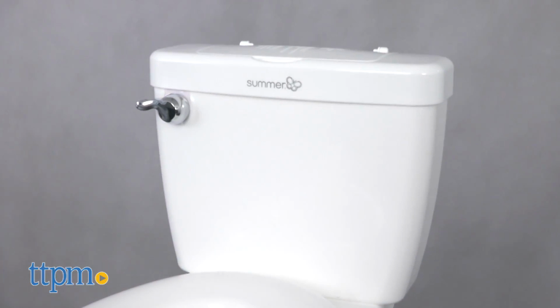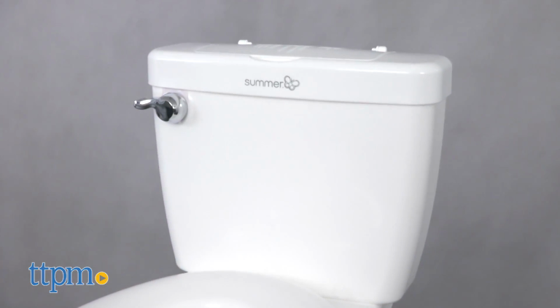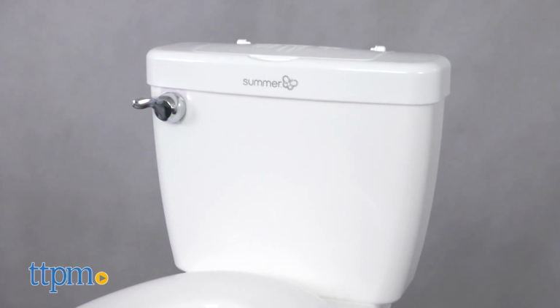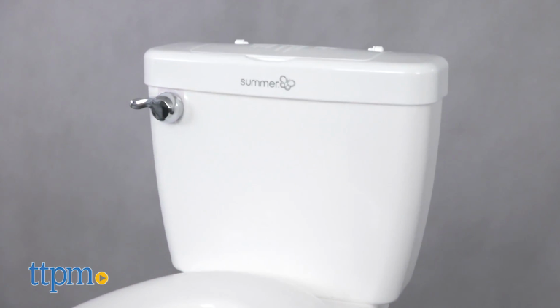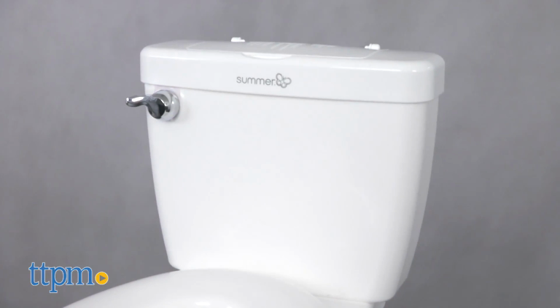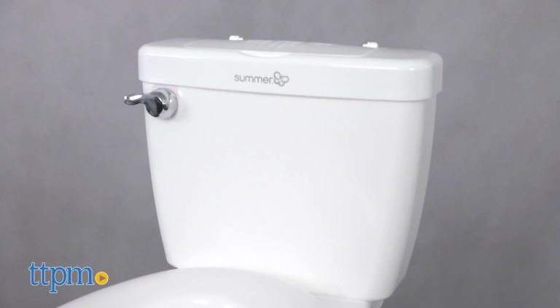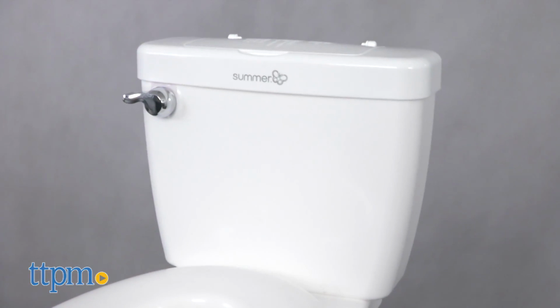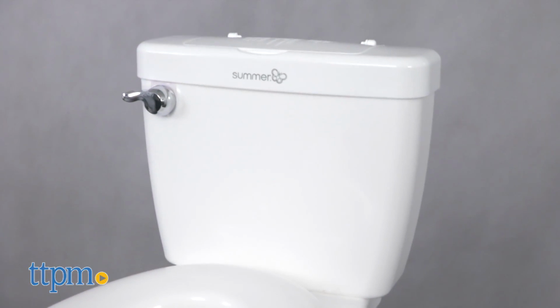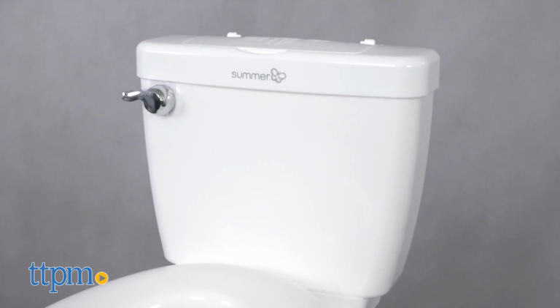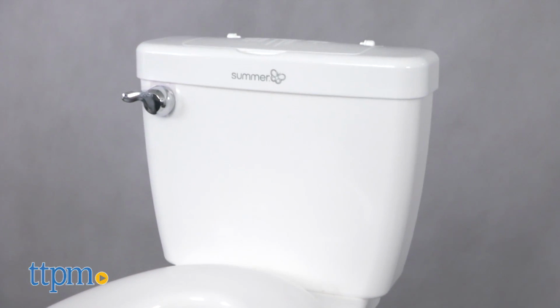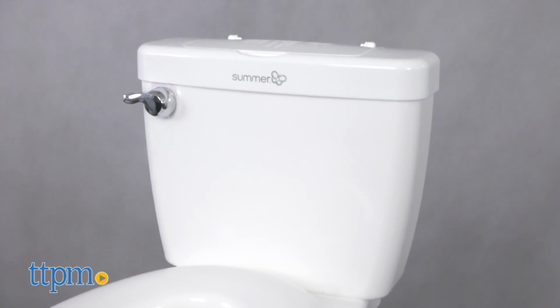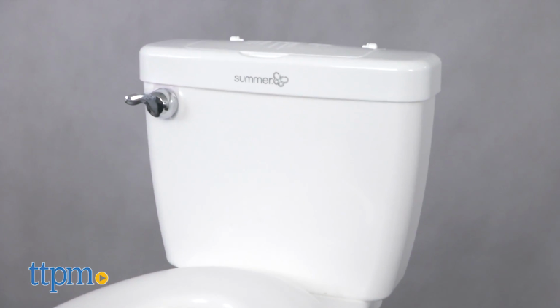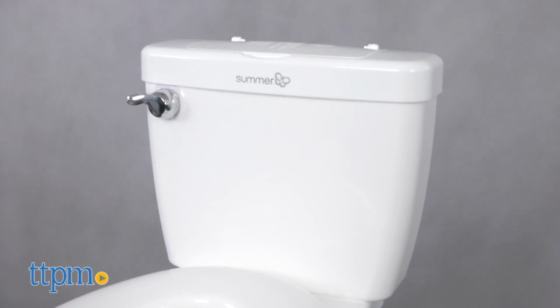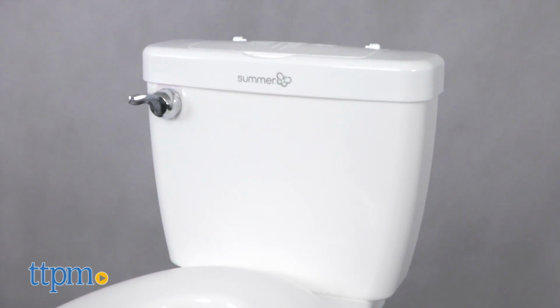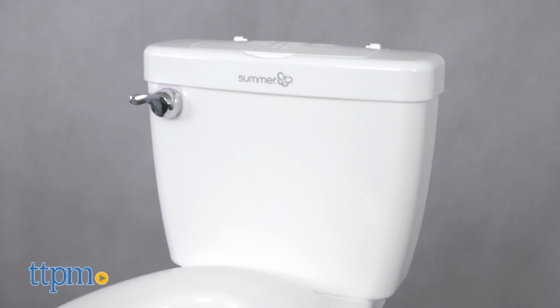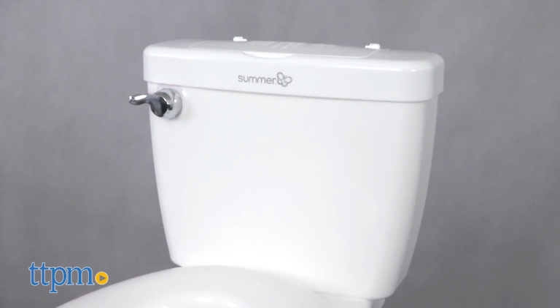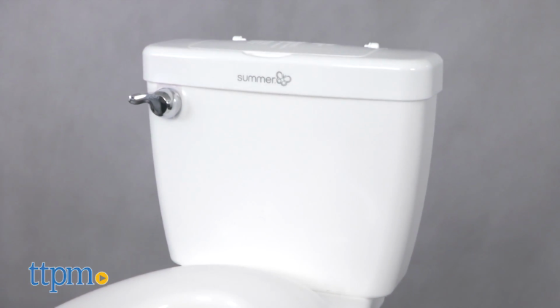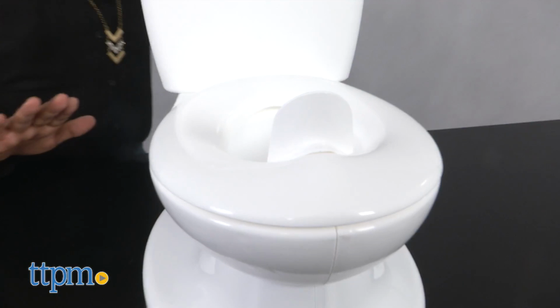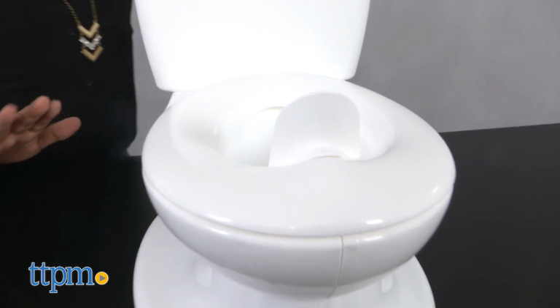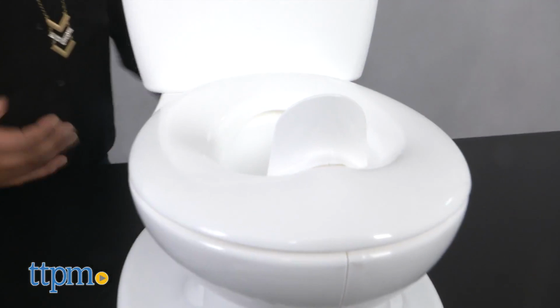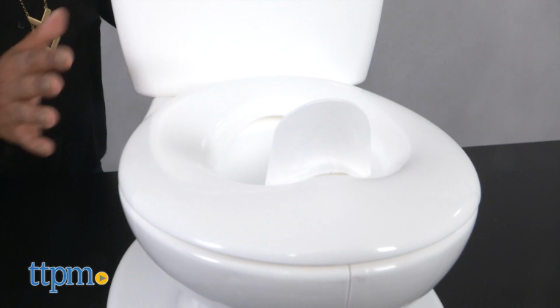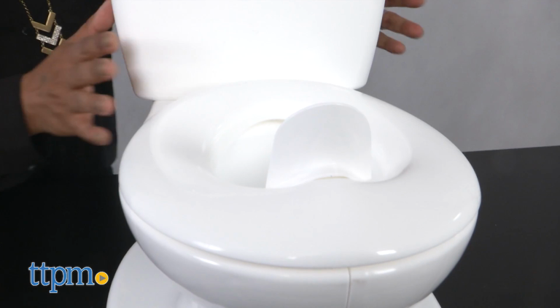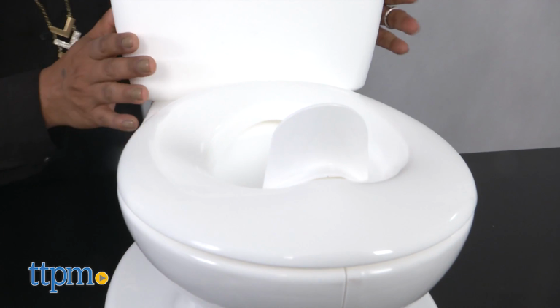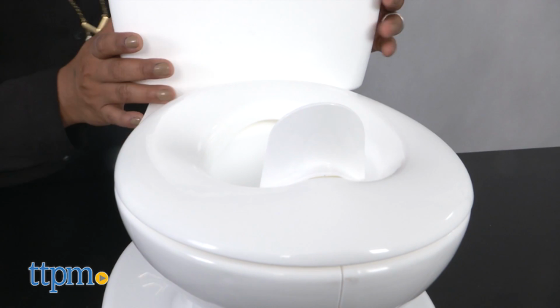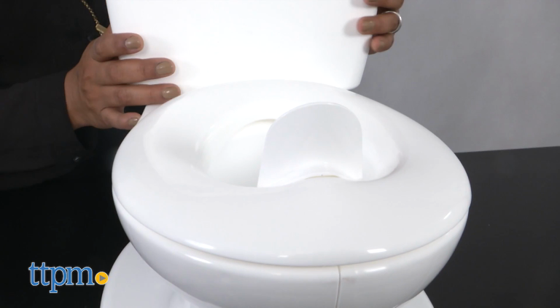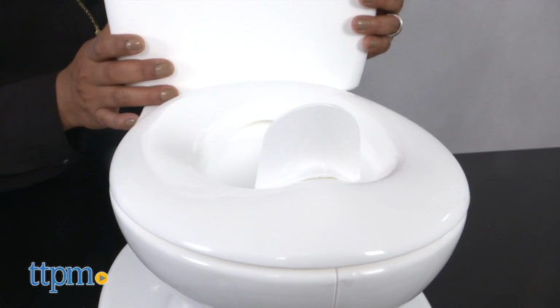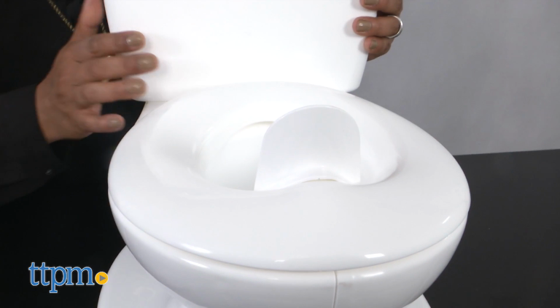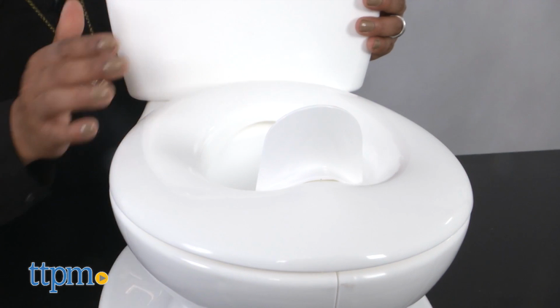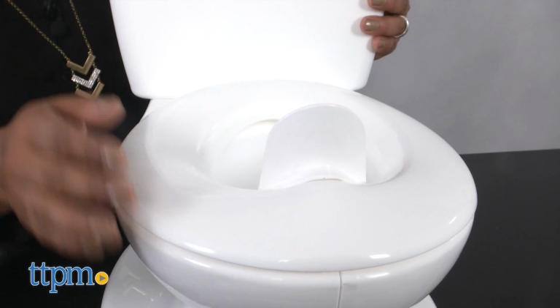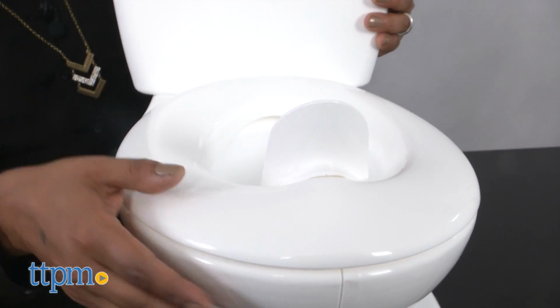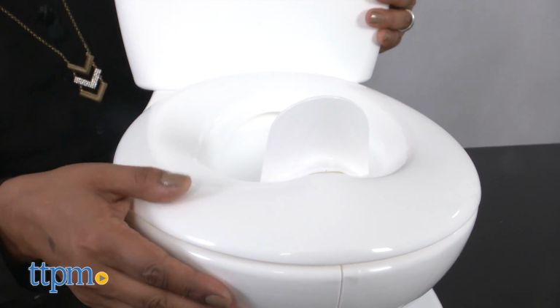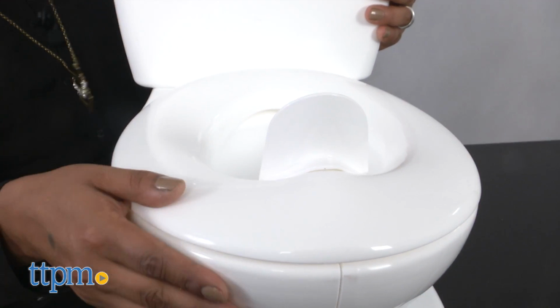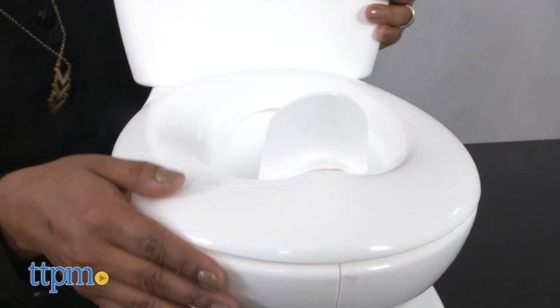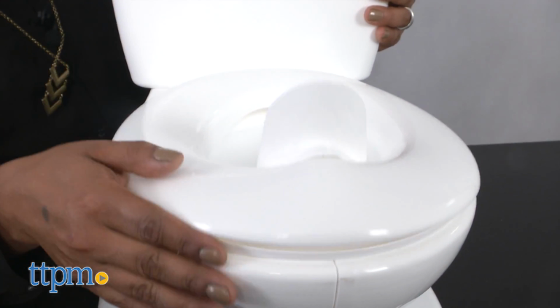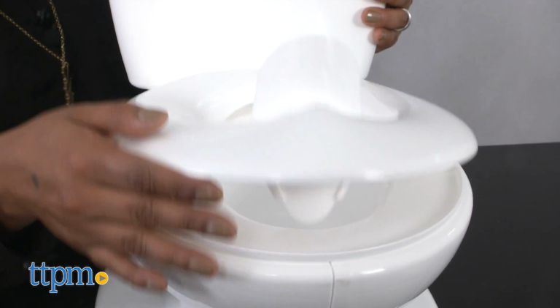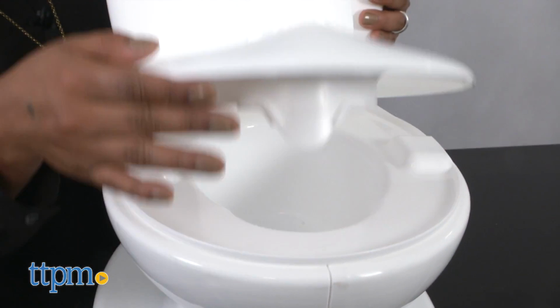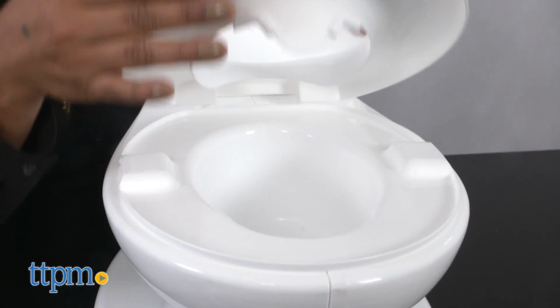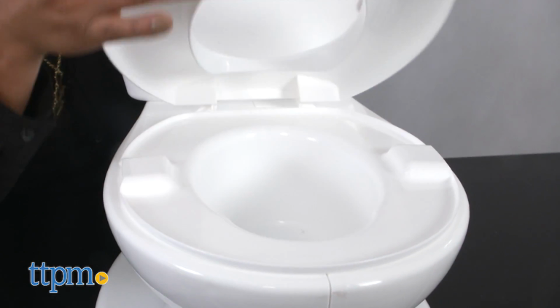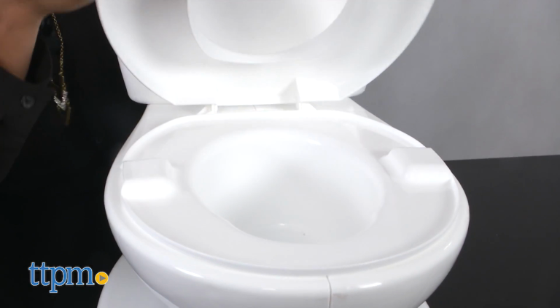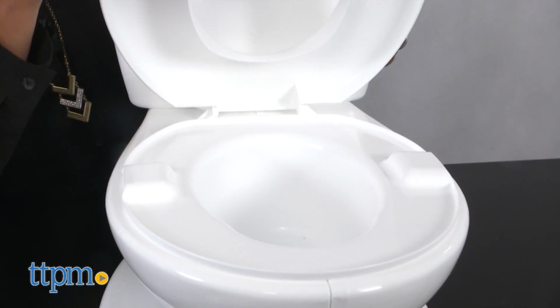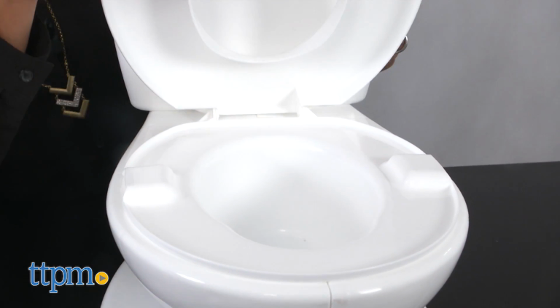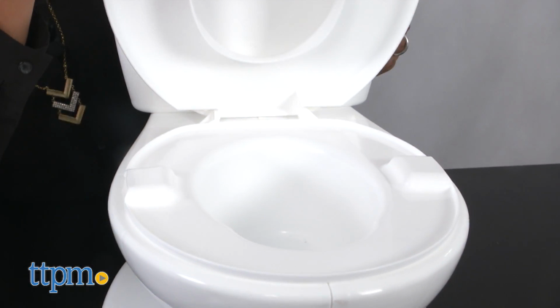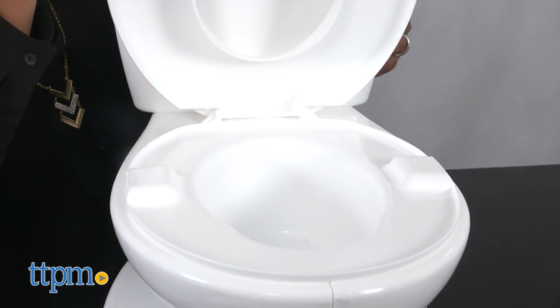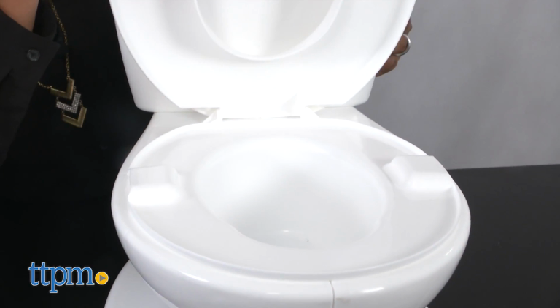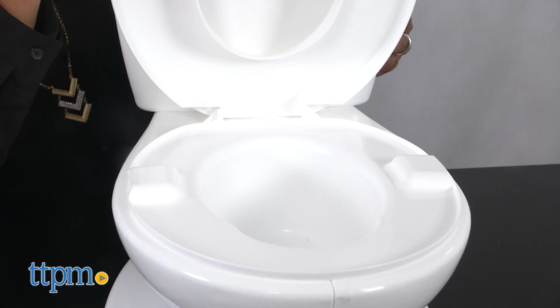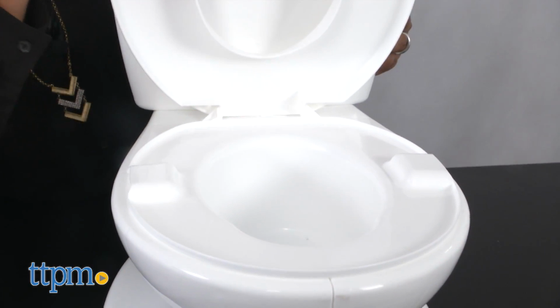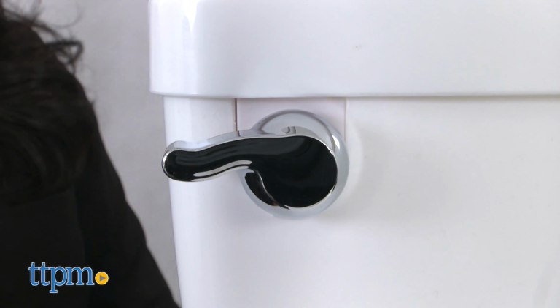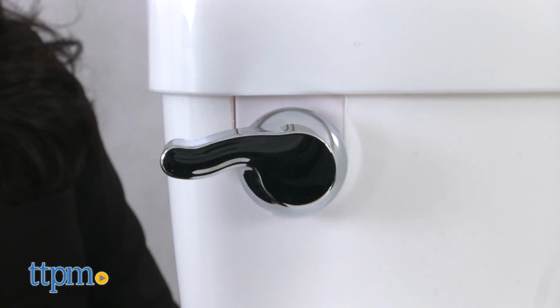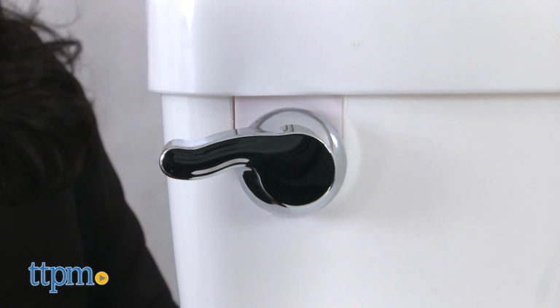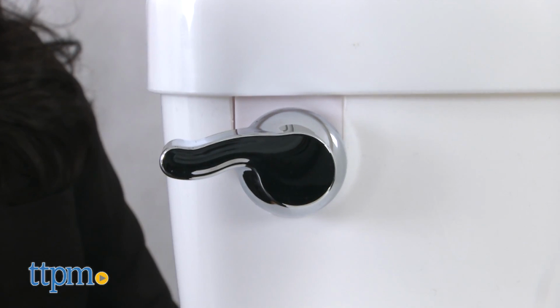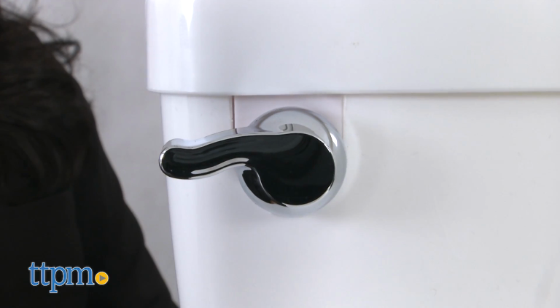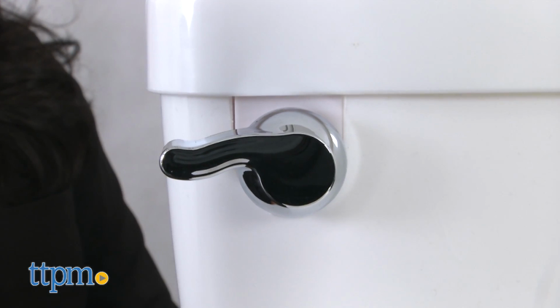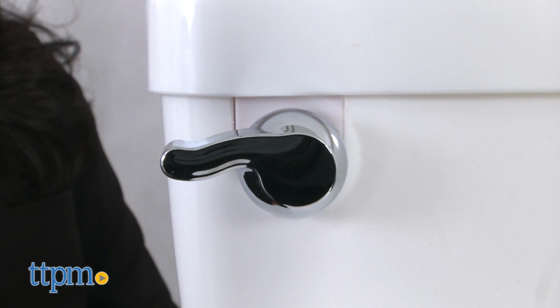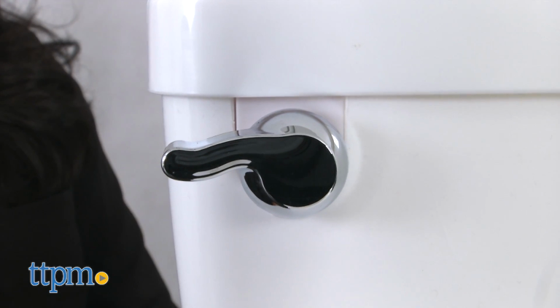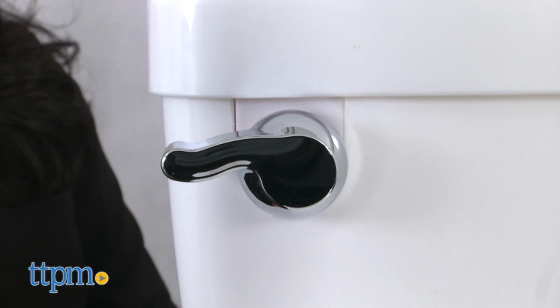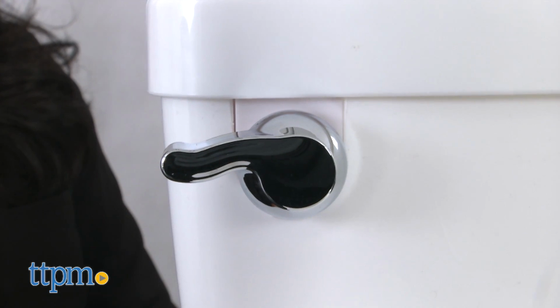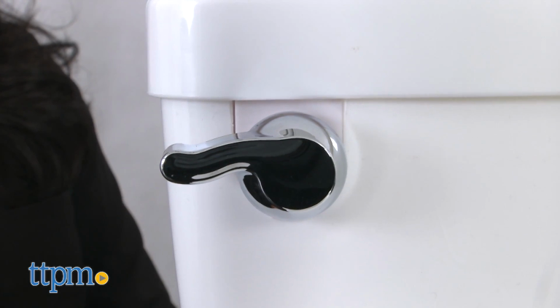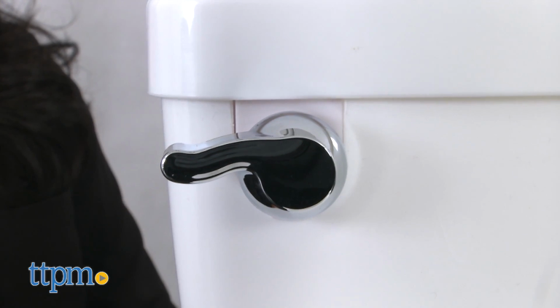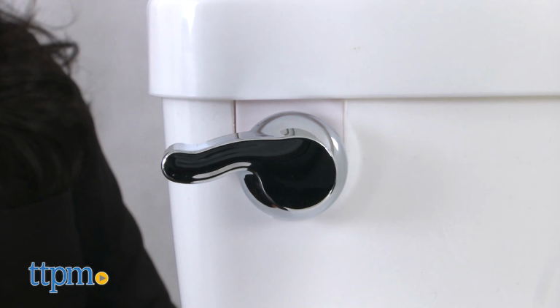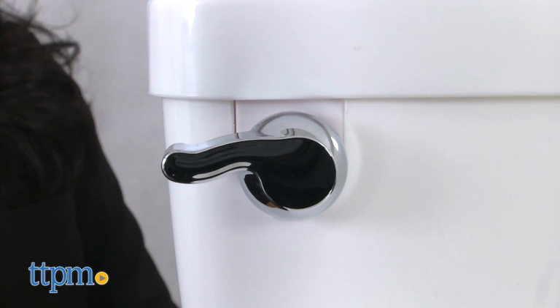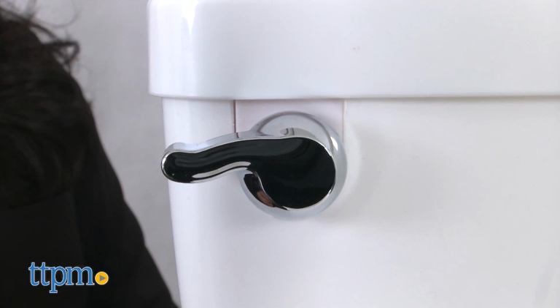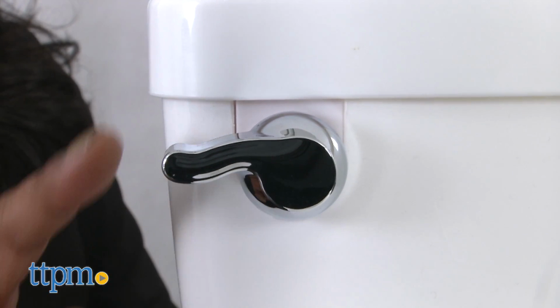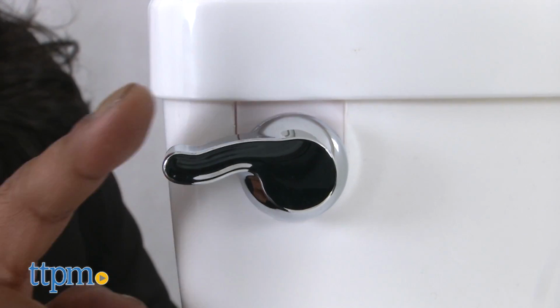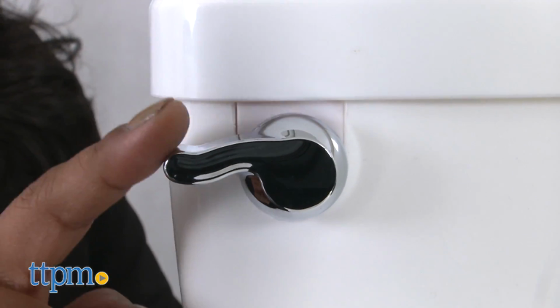What makes this potty stand out is the design. It looks like a real potty, but that's not all — it also has real flush sounds.